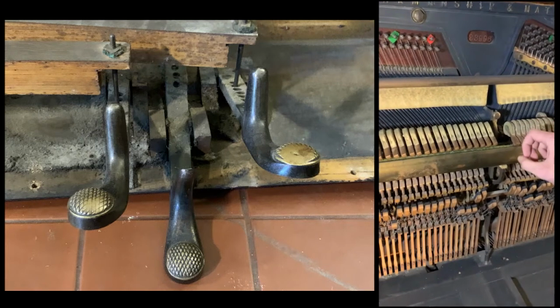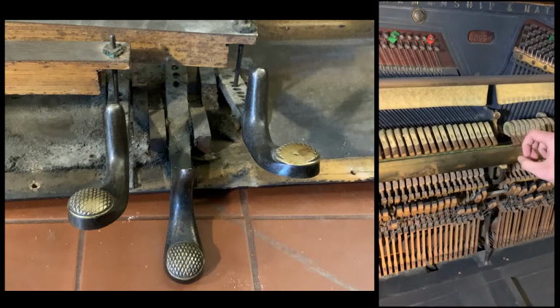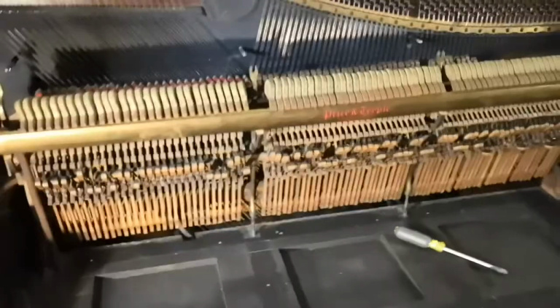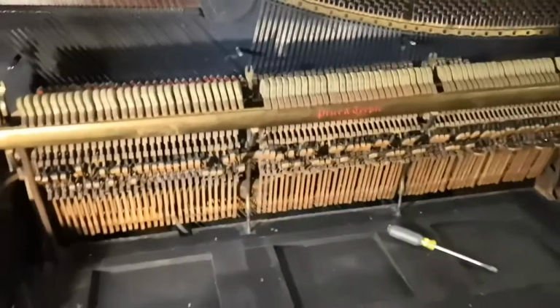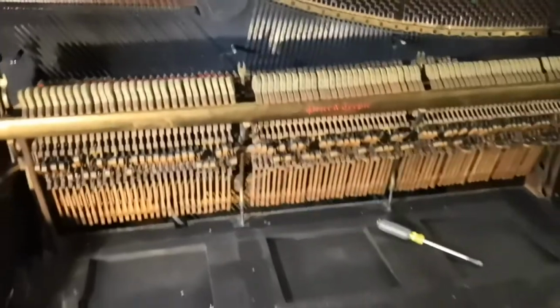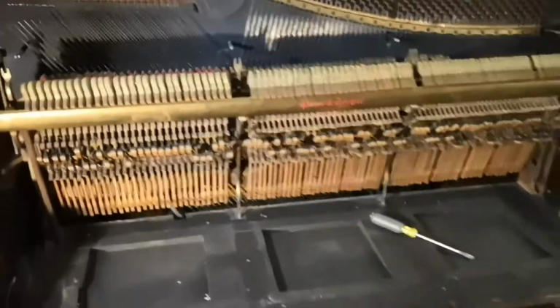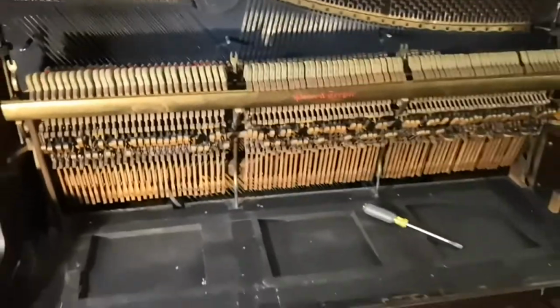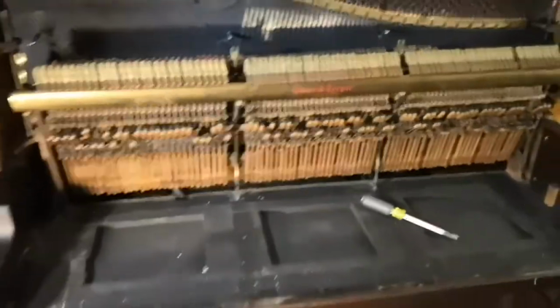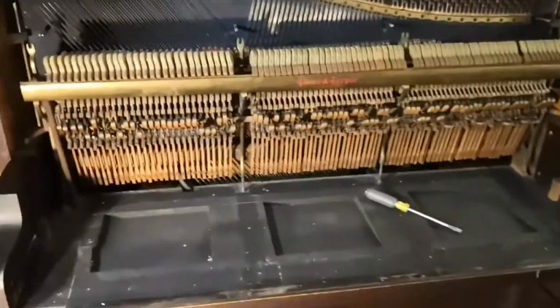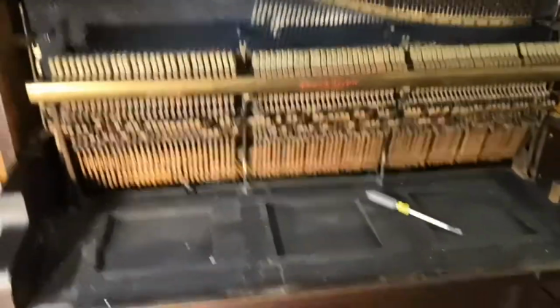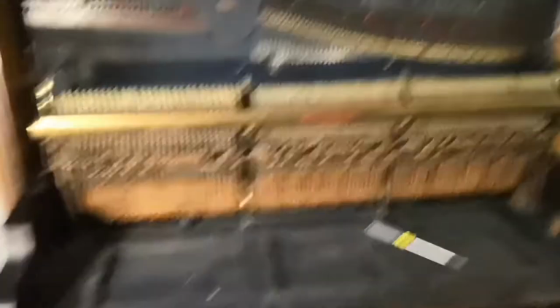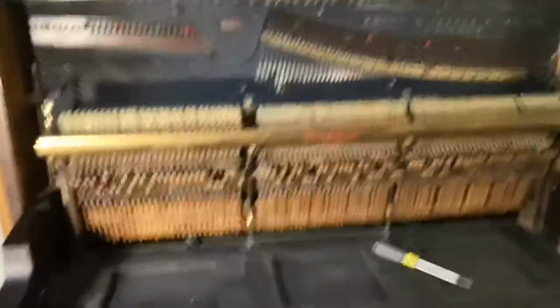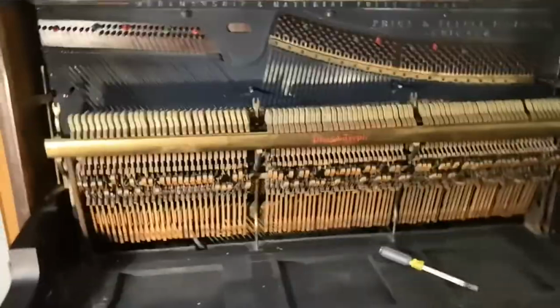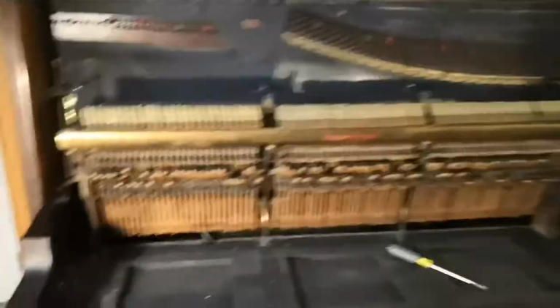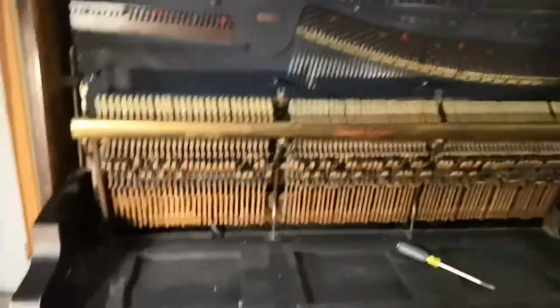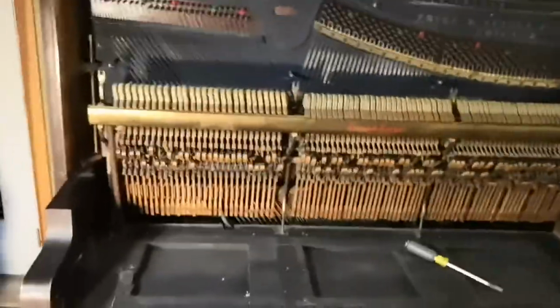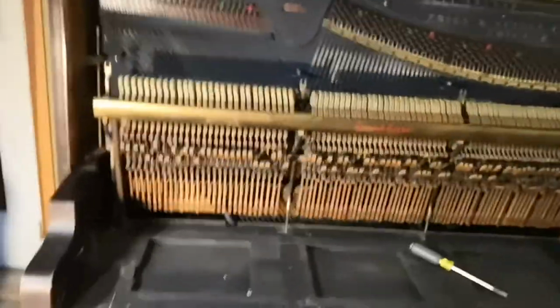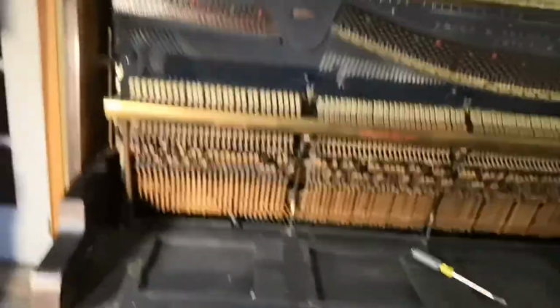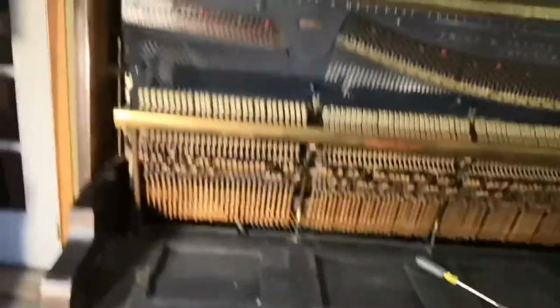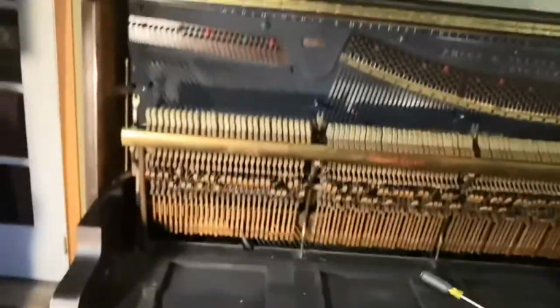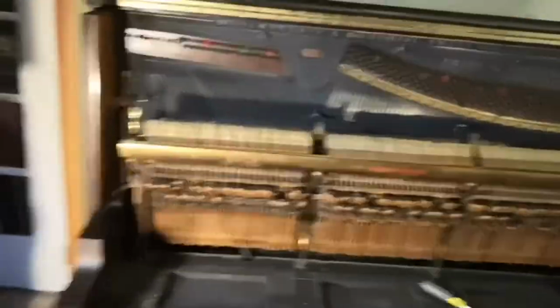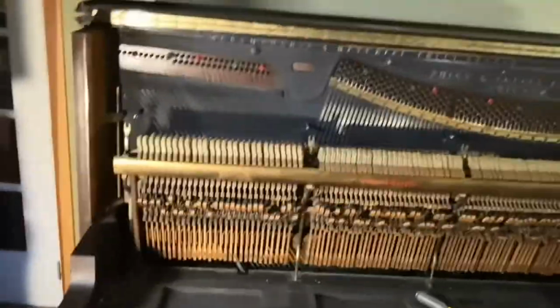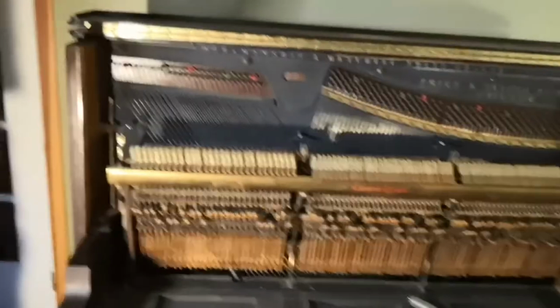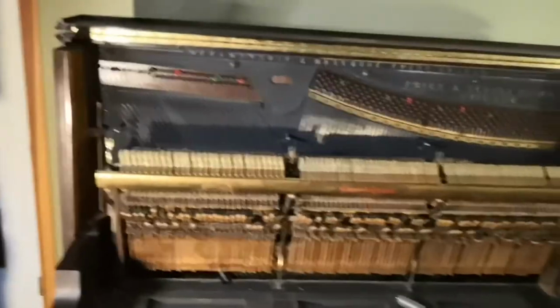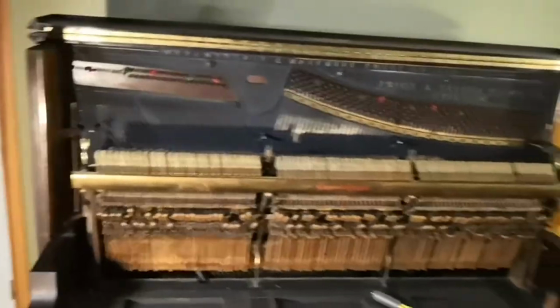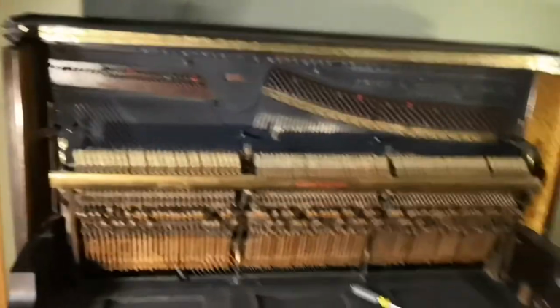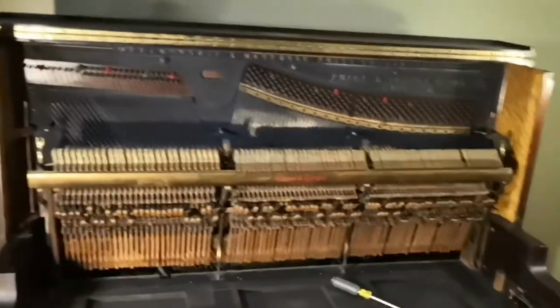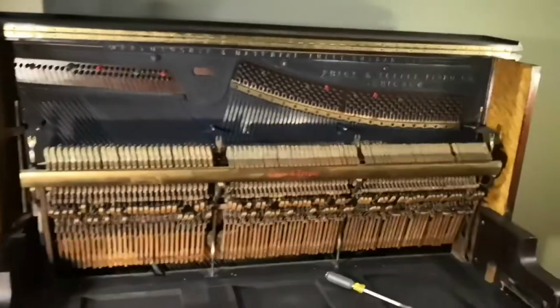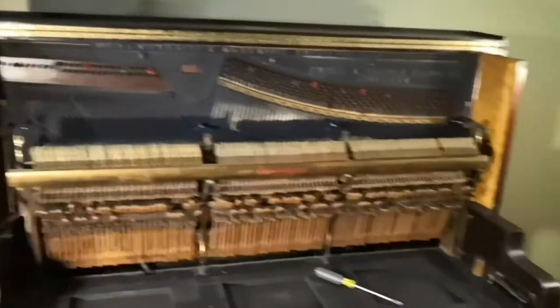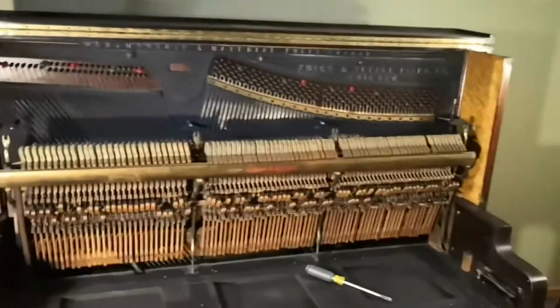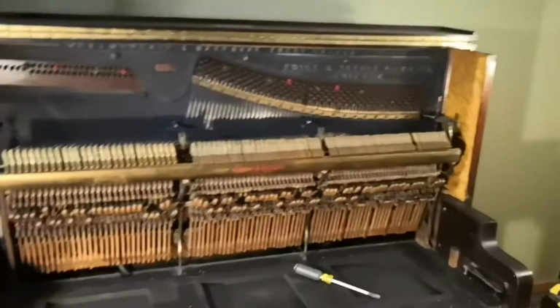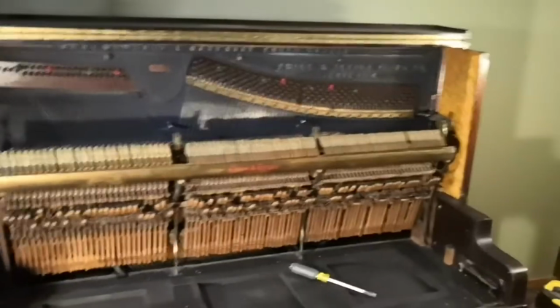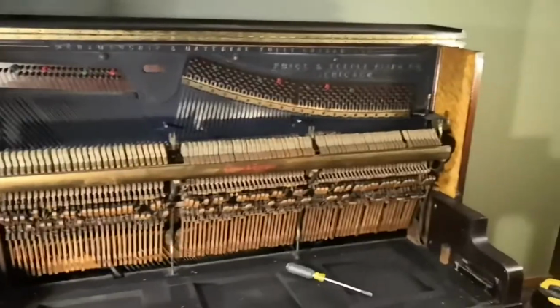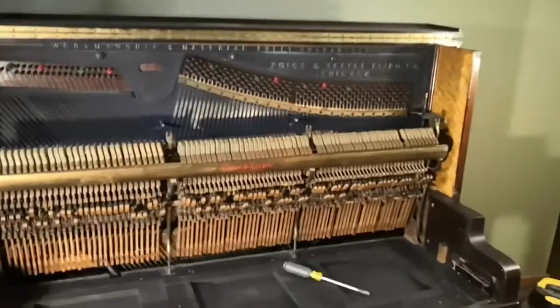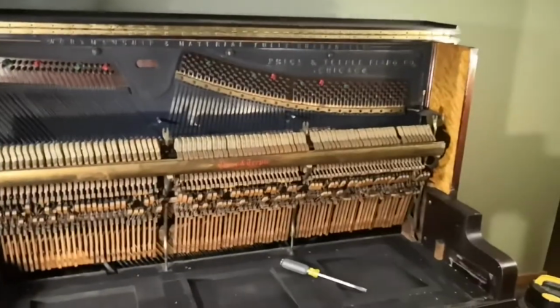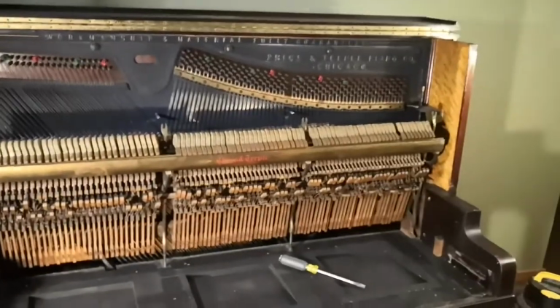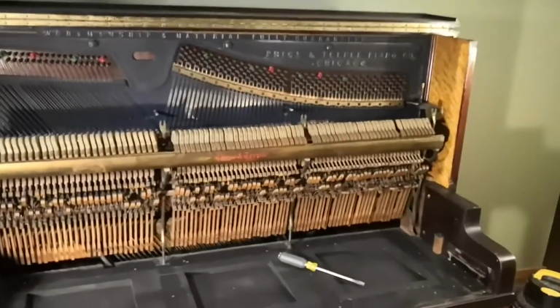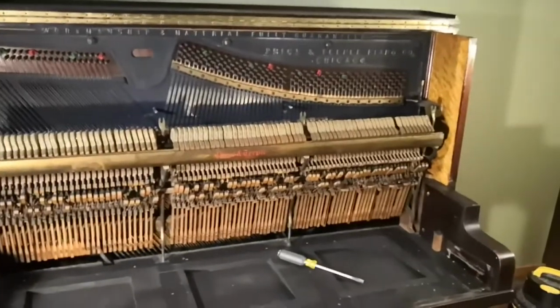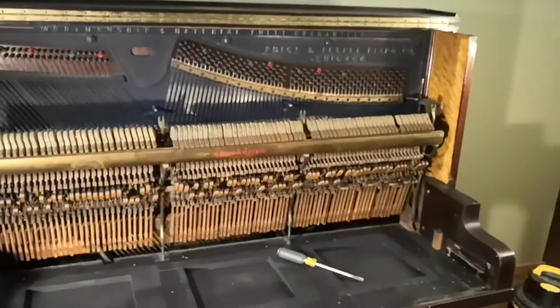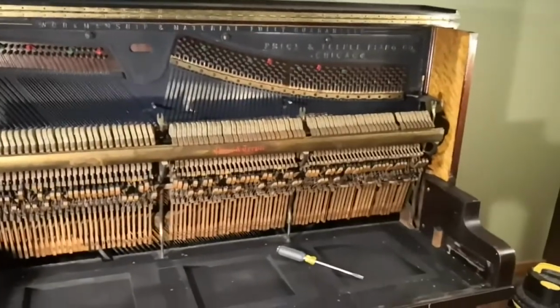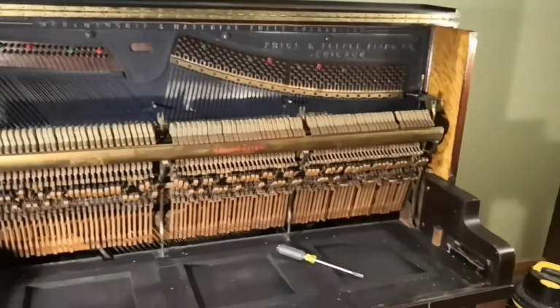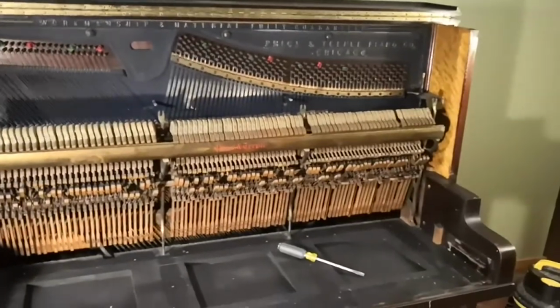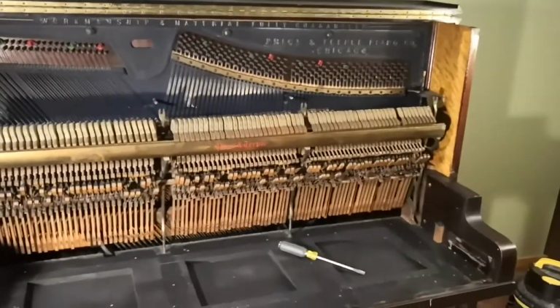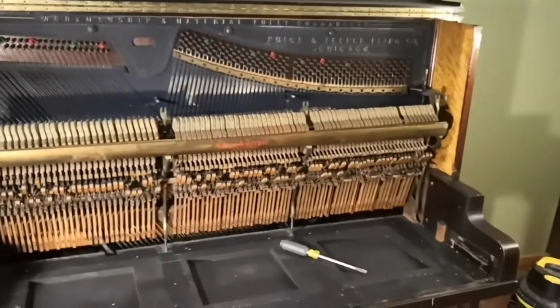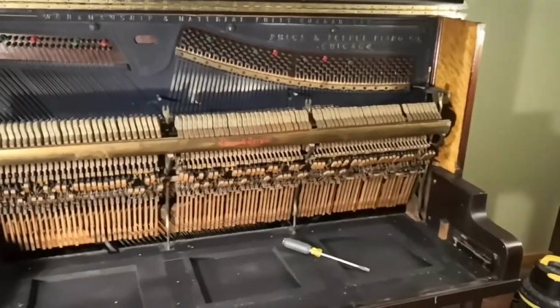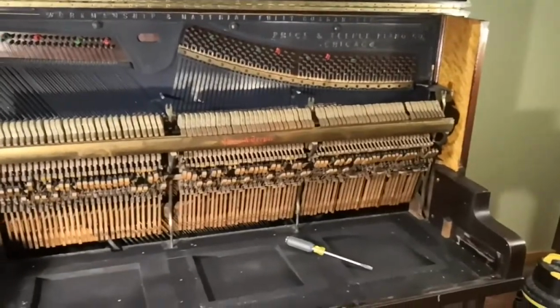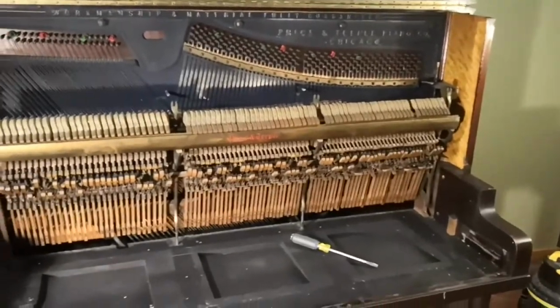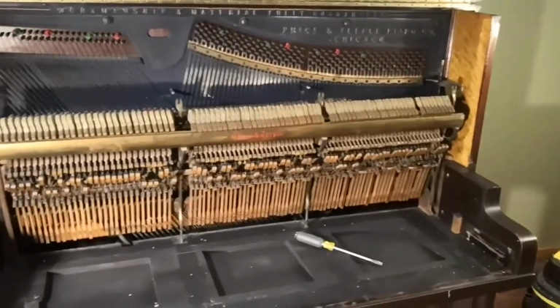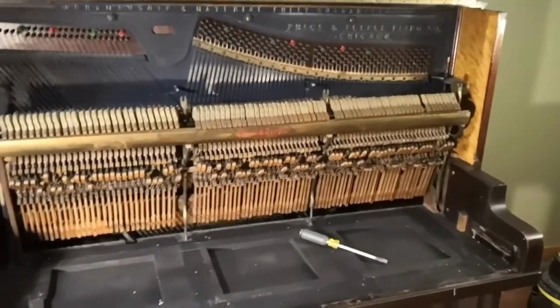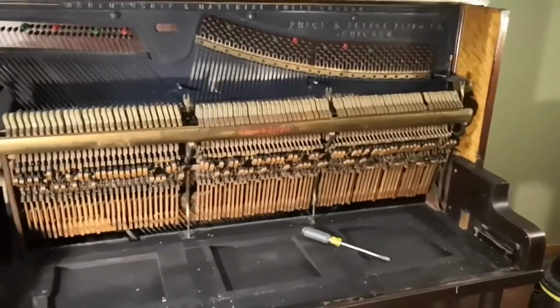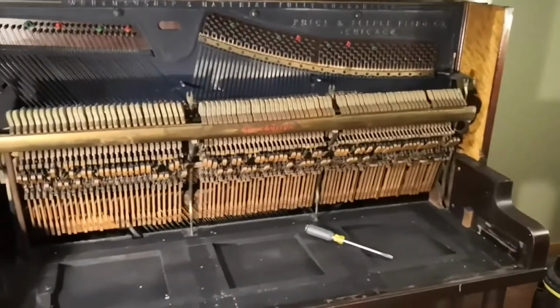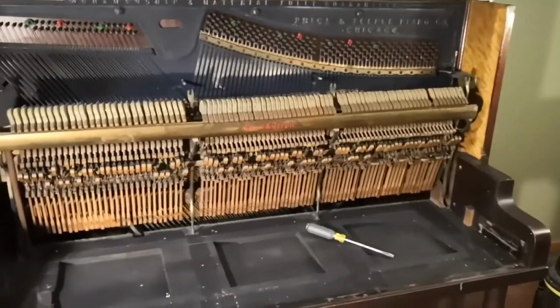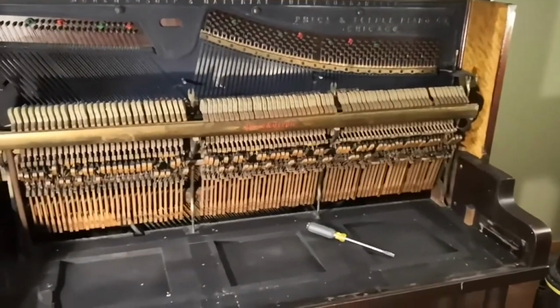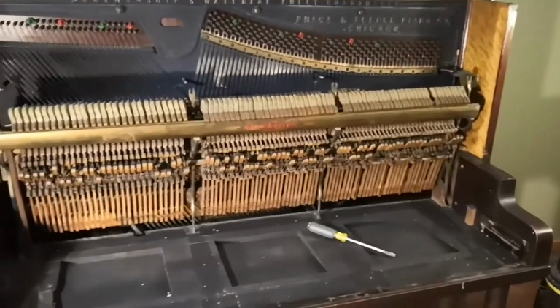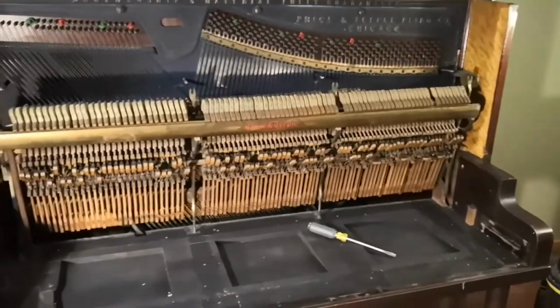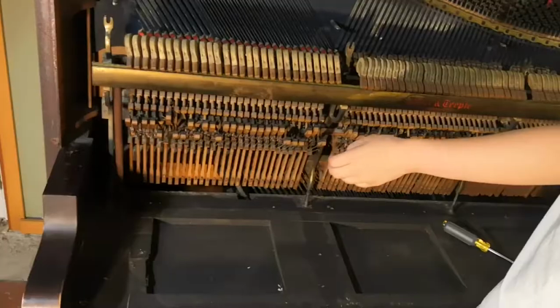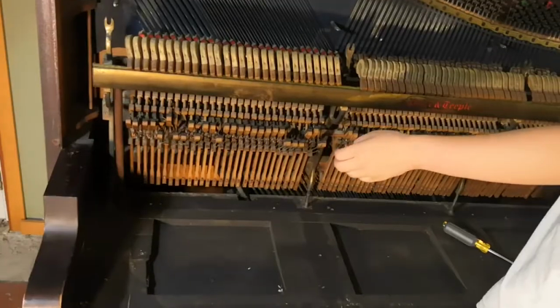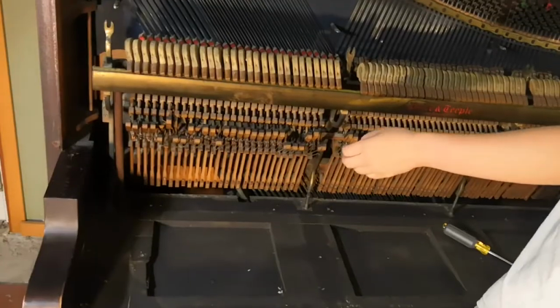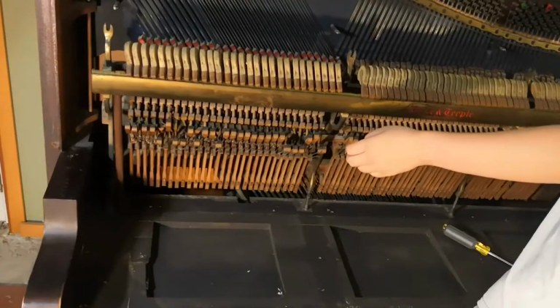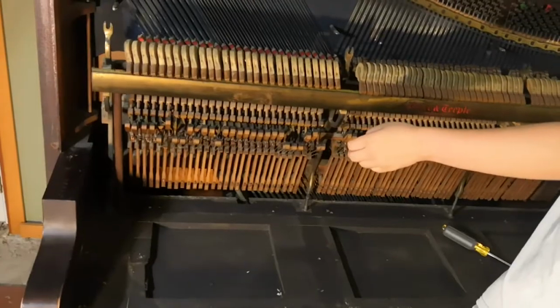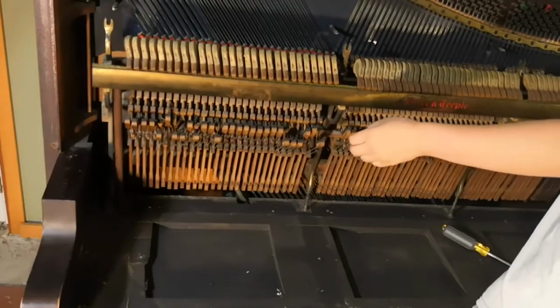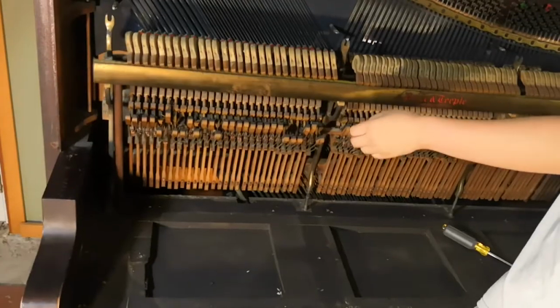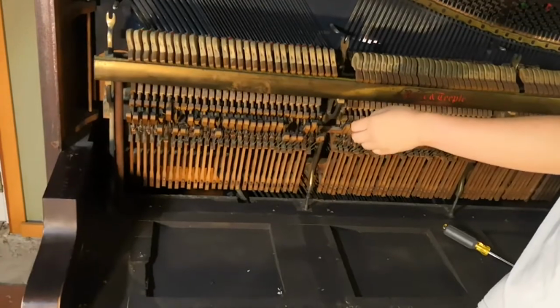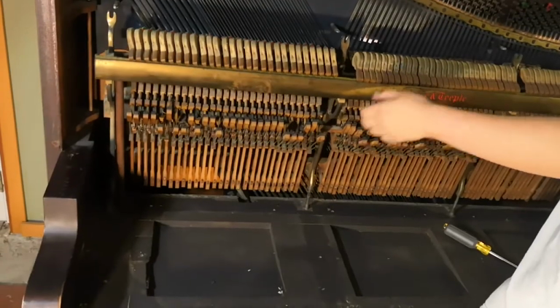Rip it out. What? I don't know which way I'm trying to go with that. It might explode. She does not go out.